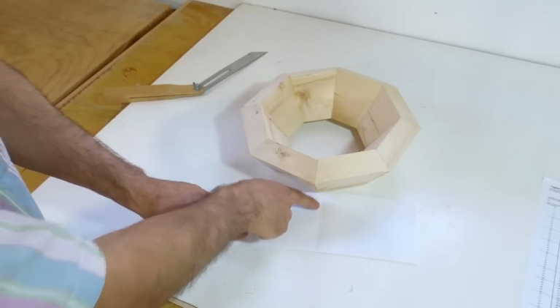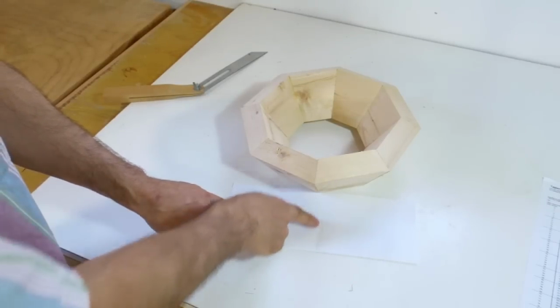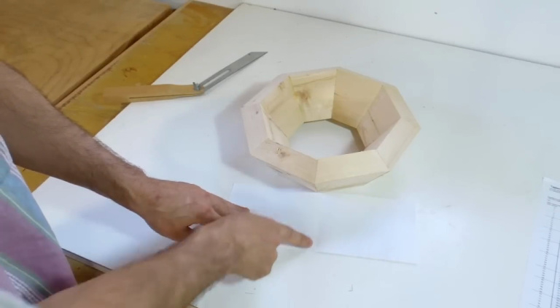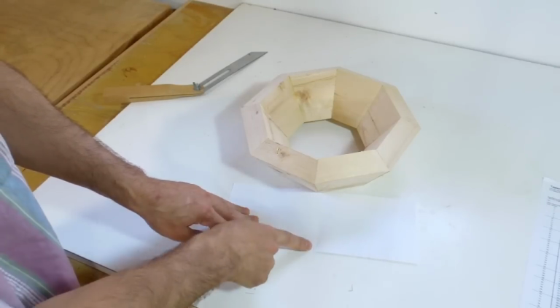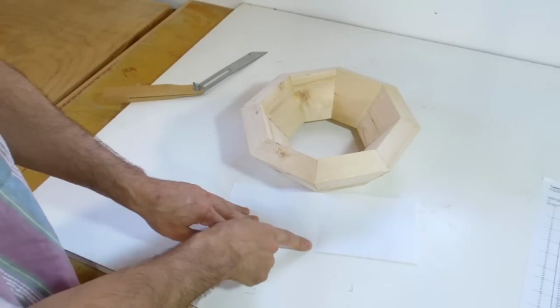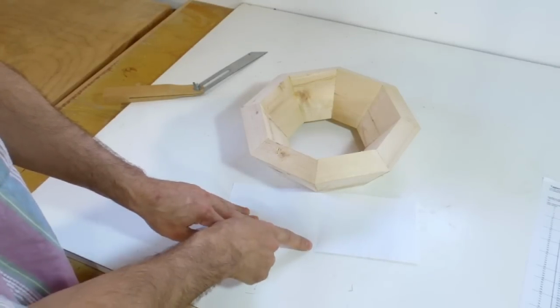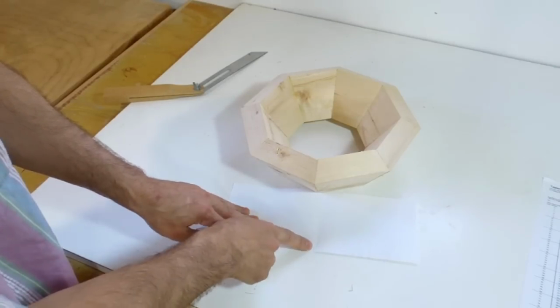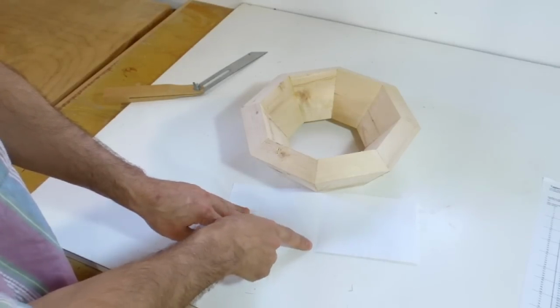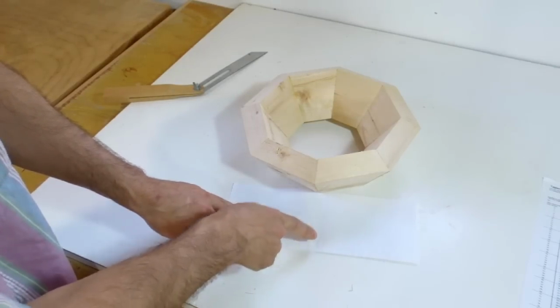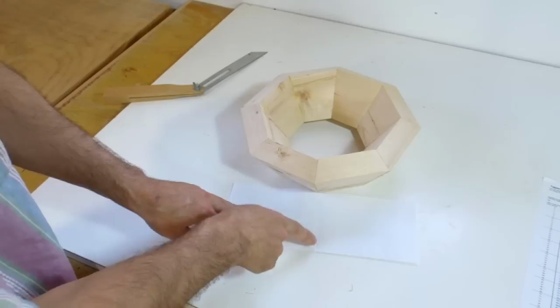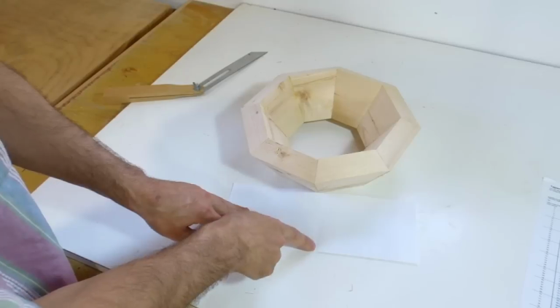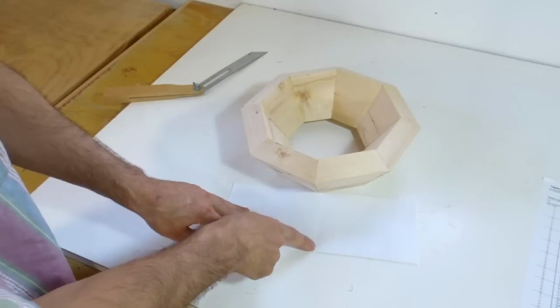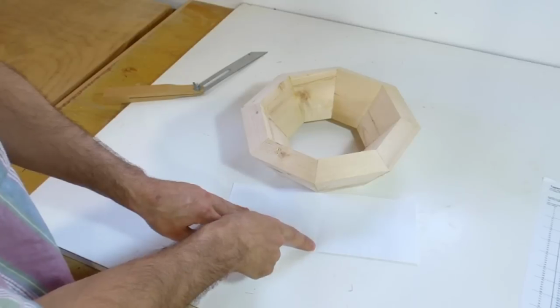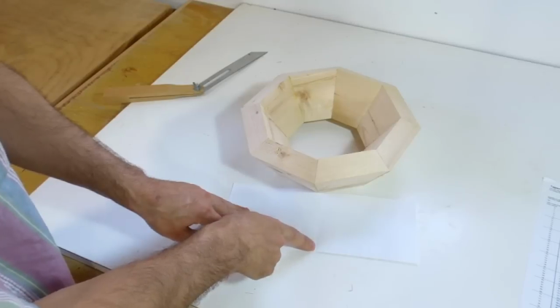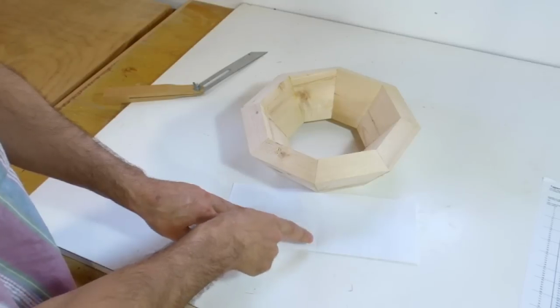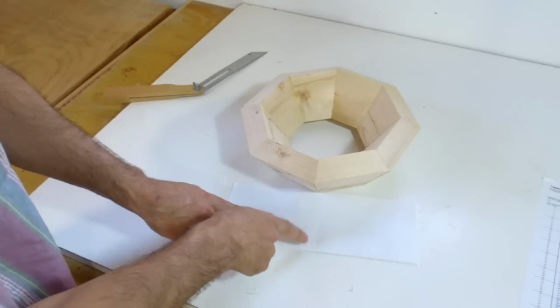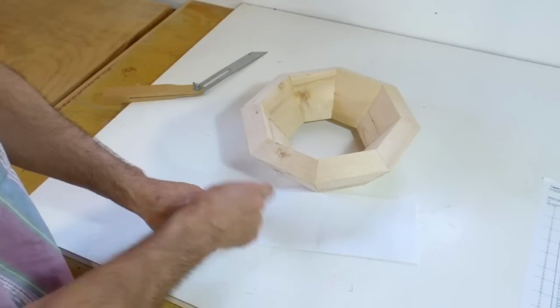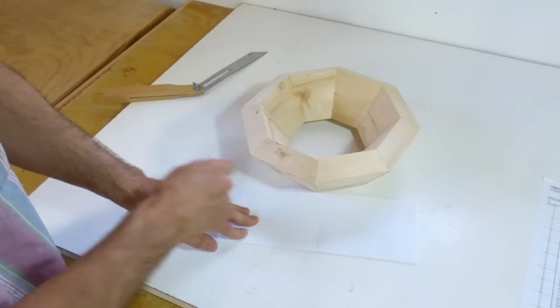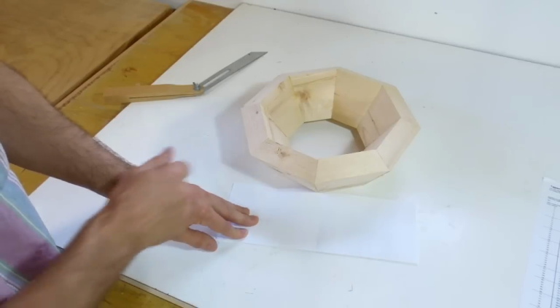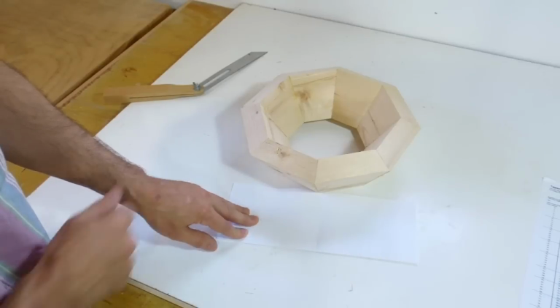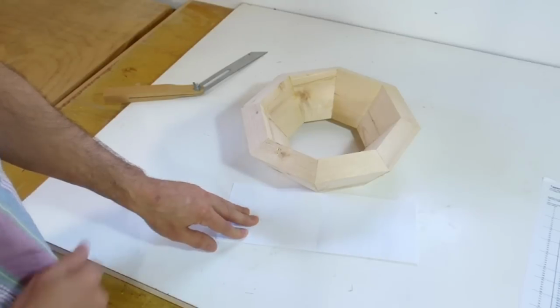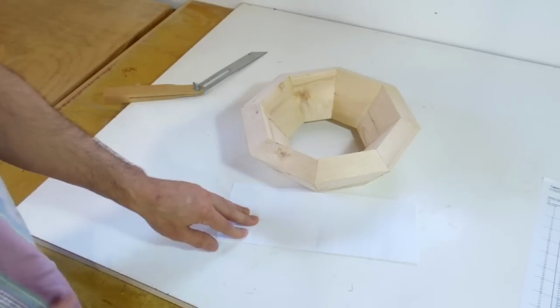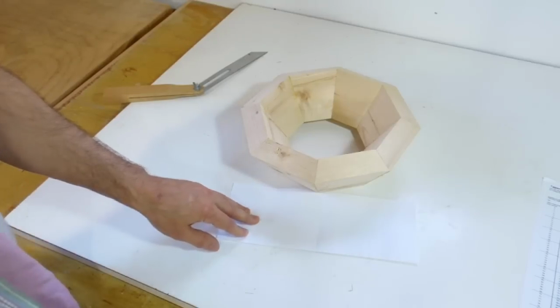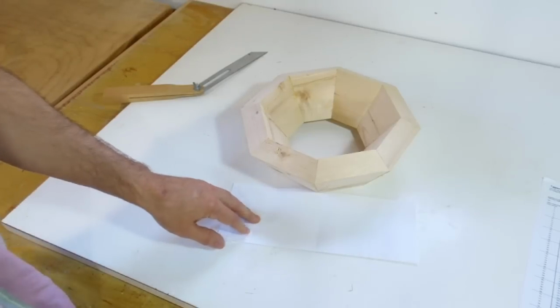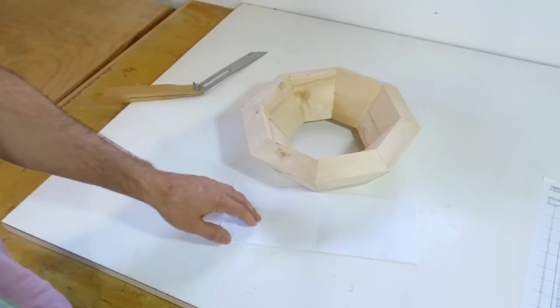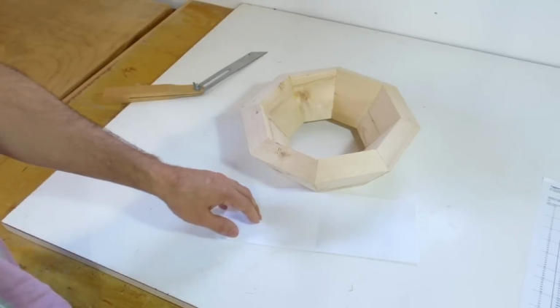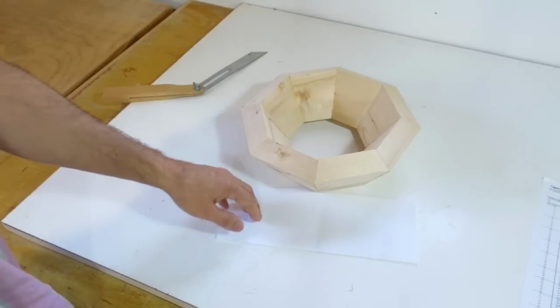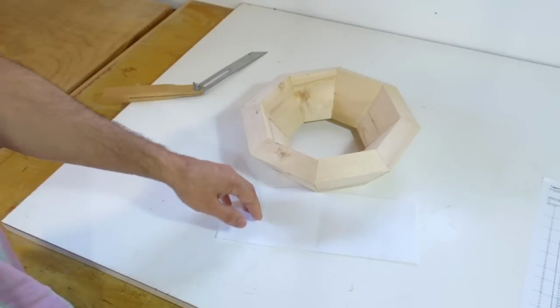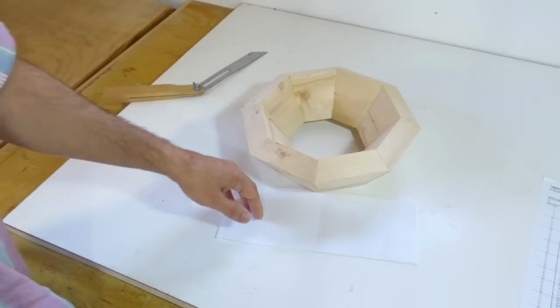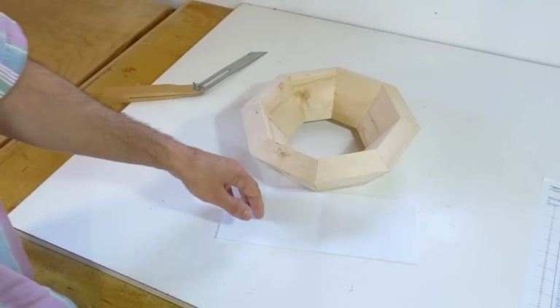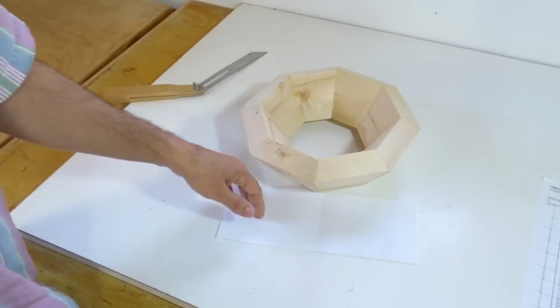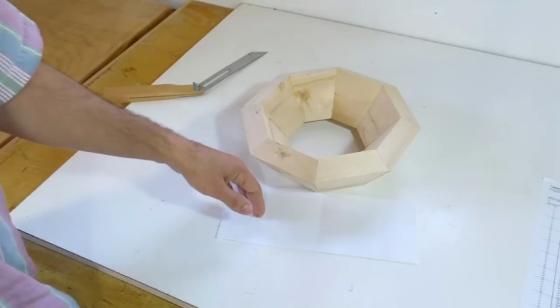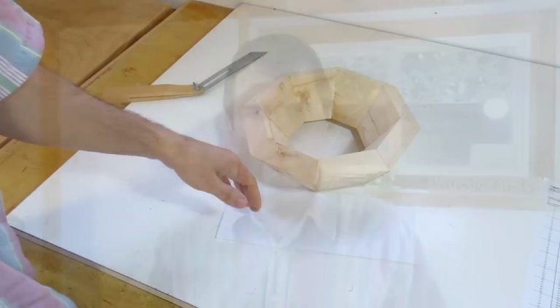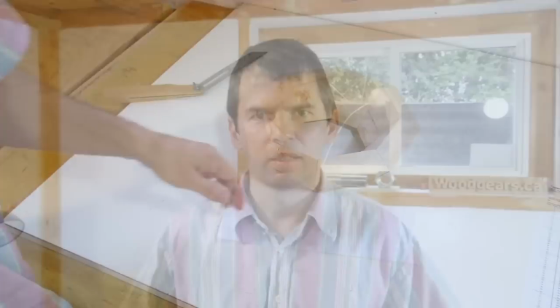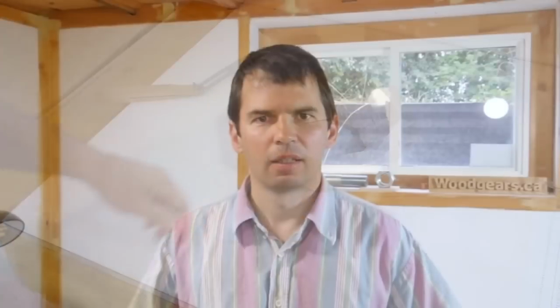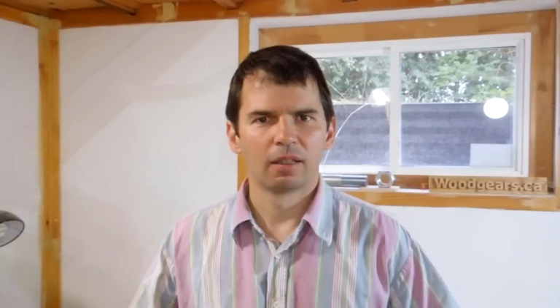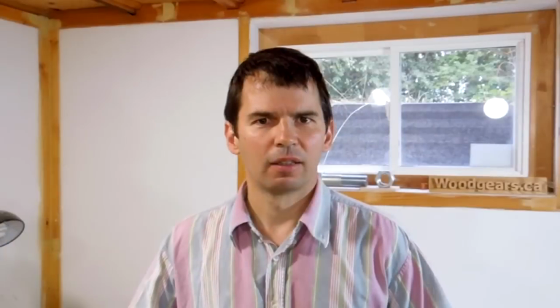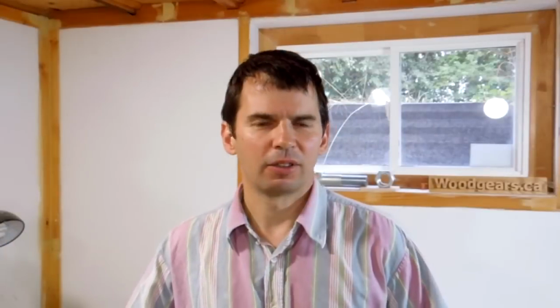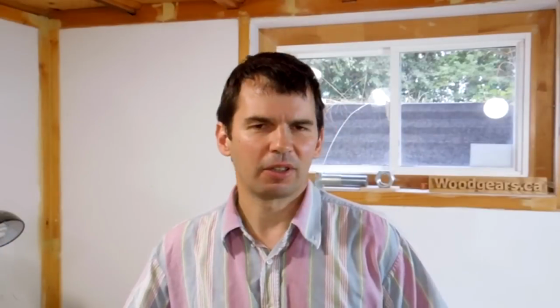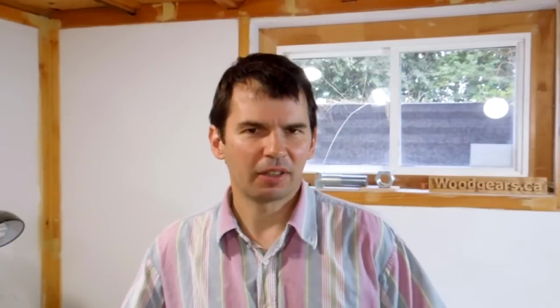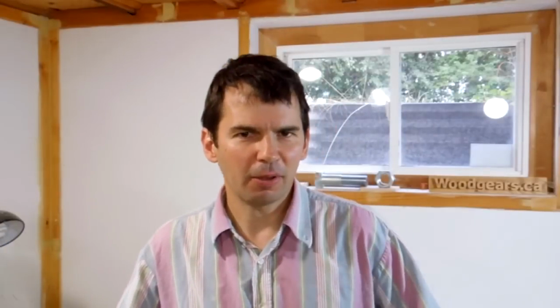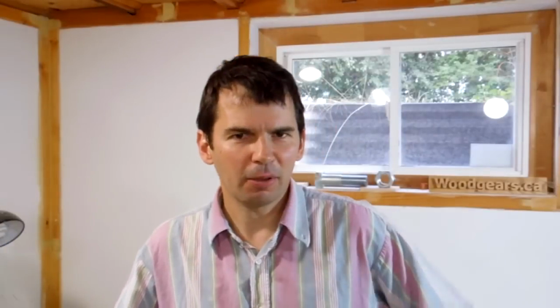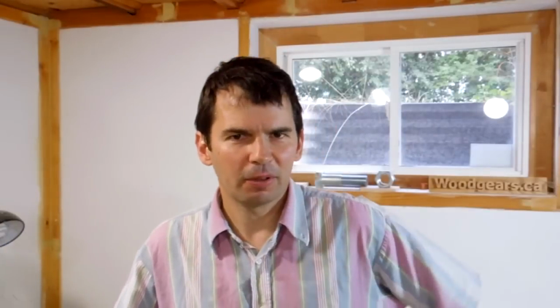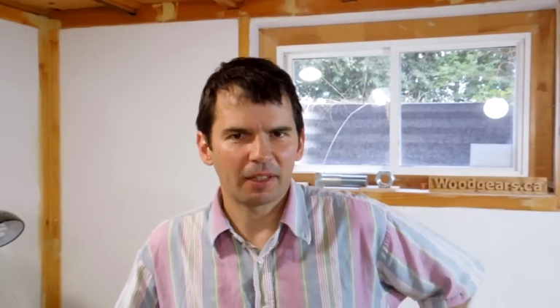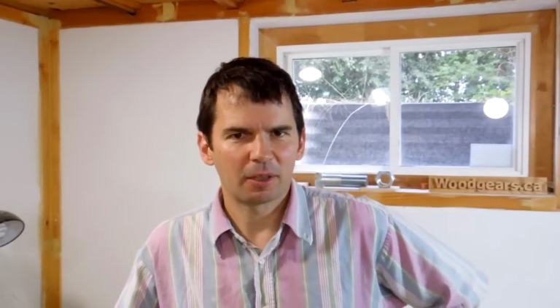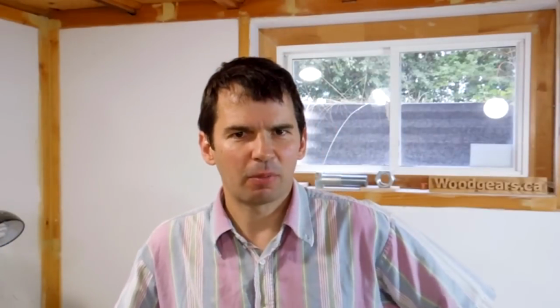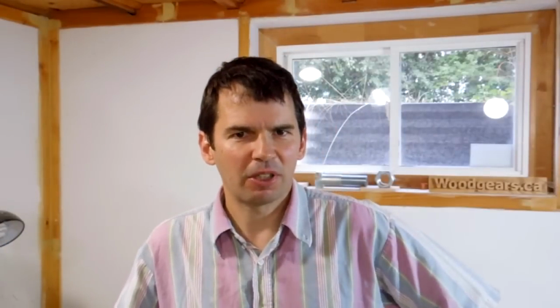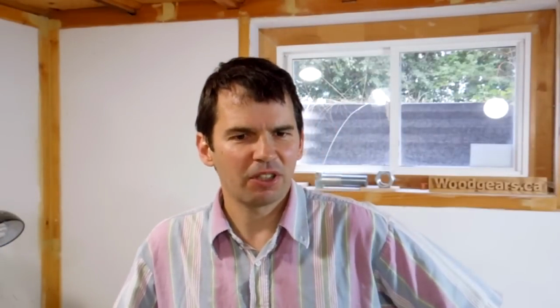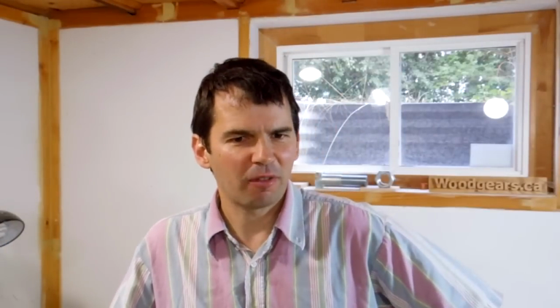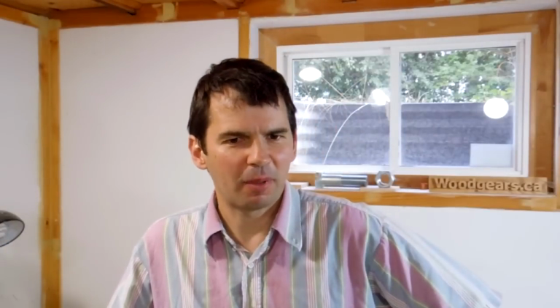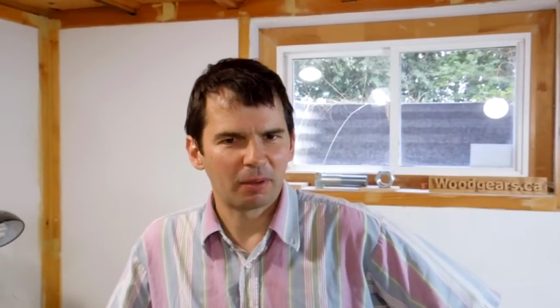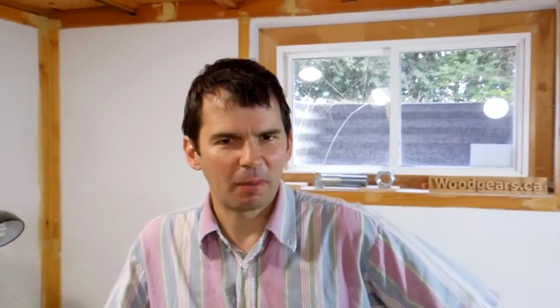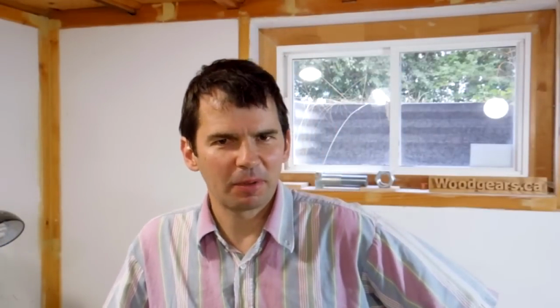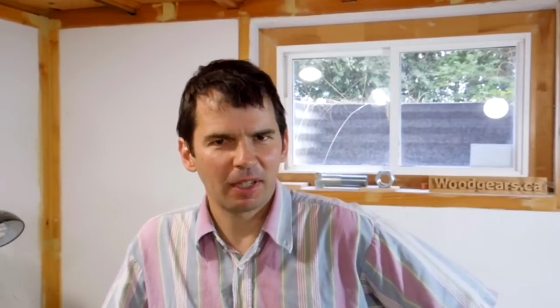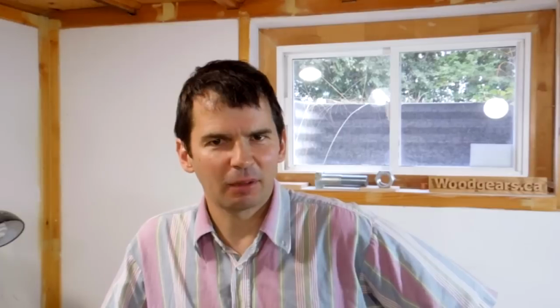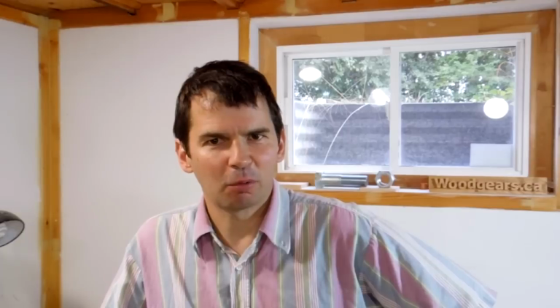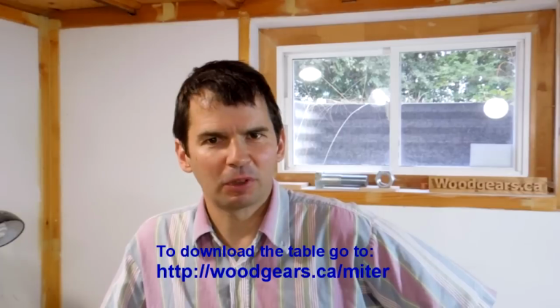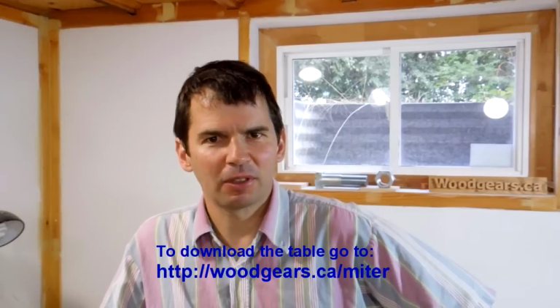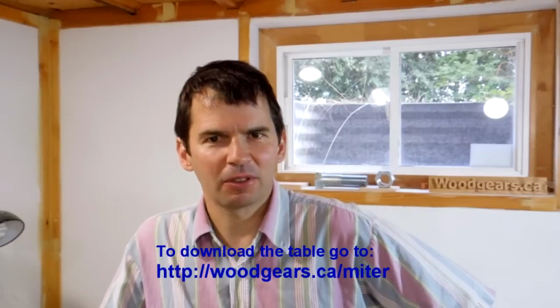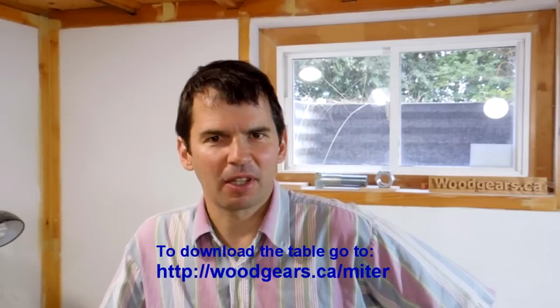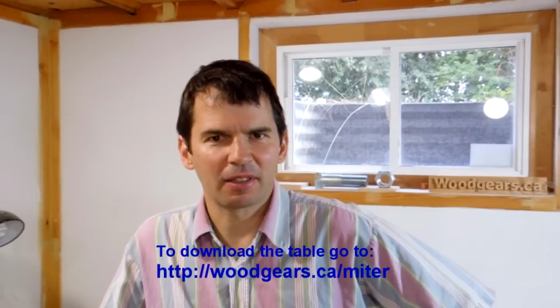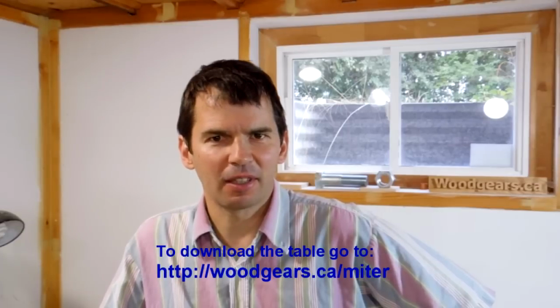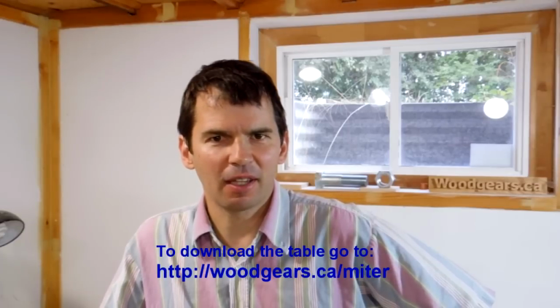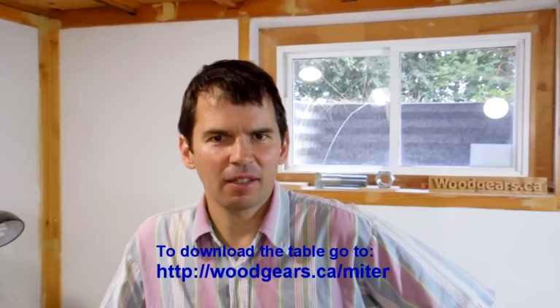But how far, how fast — and that's where a lot of the math comes in. You can download that spreadsheet off my website, woodgears.ca.